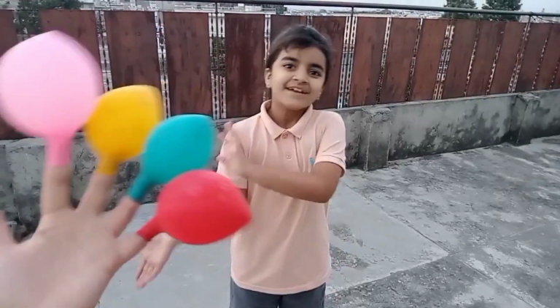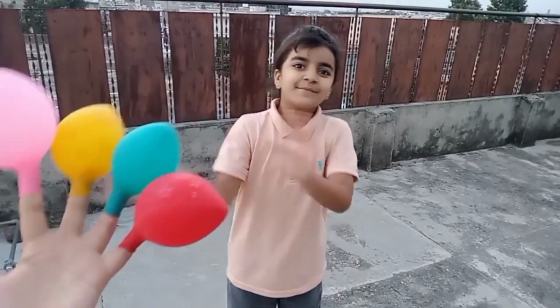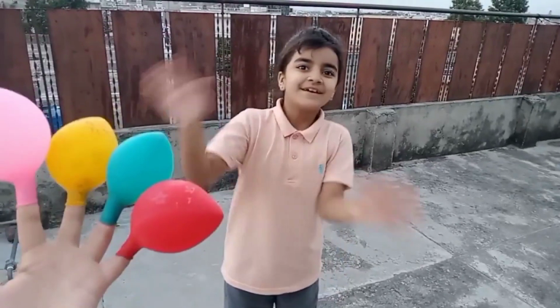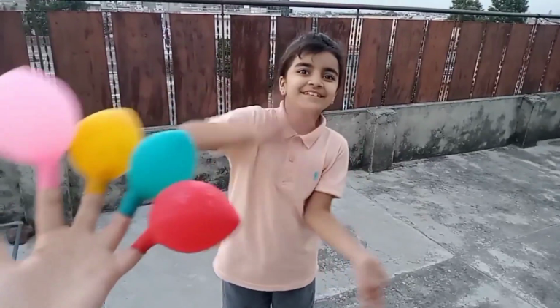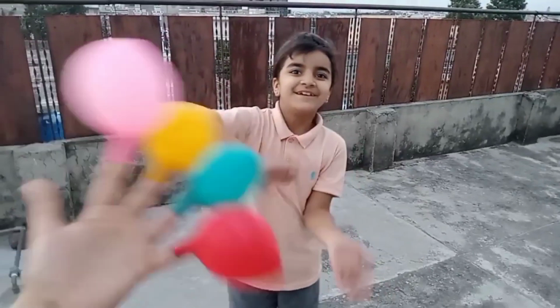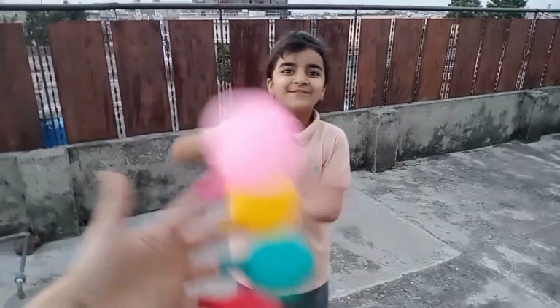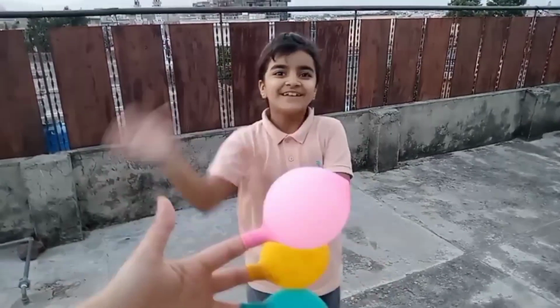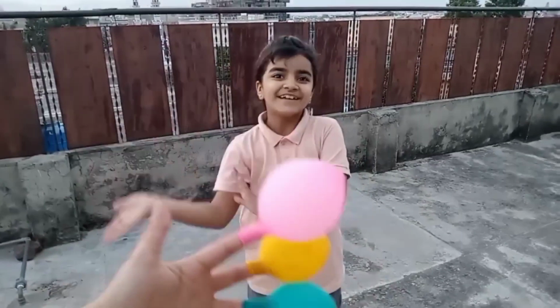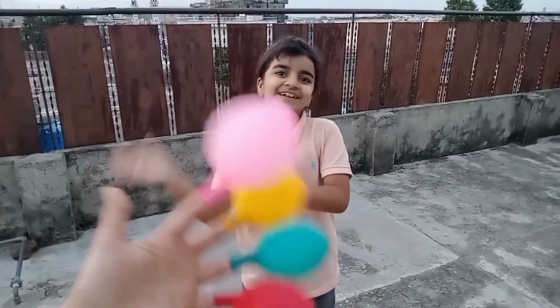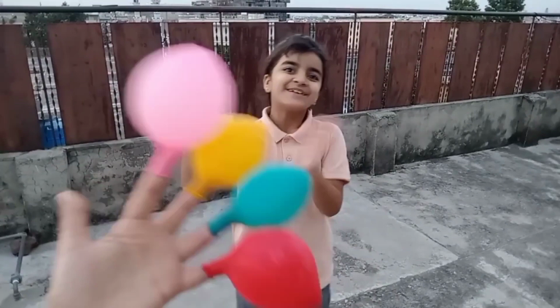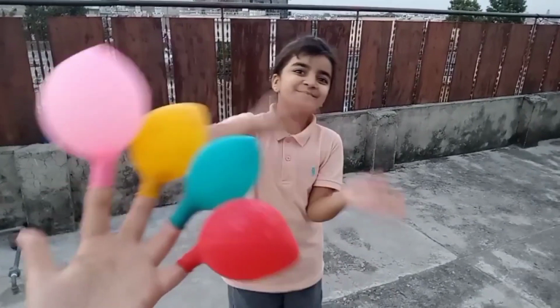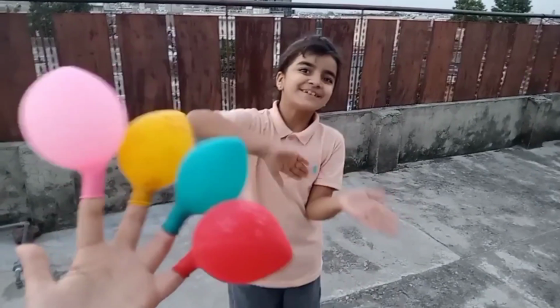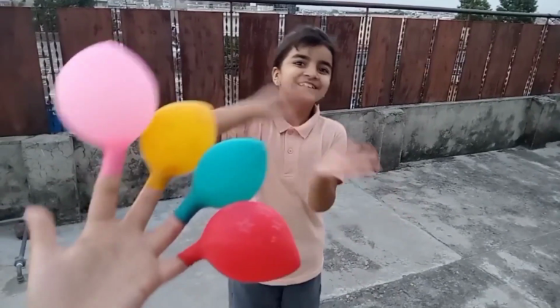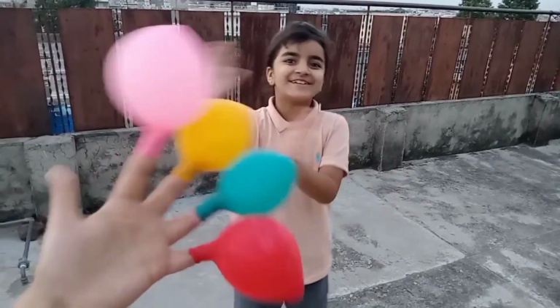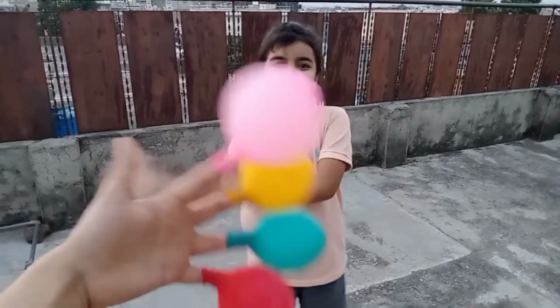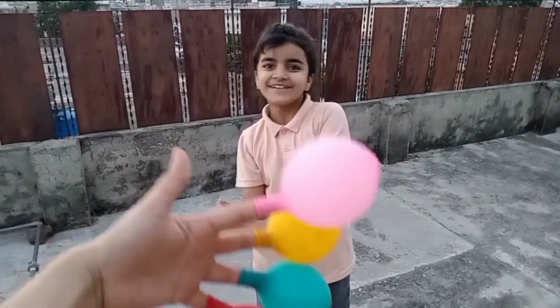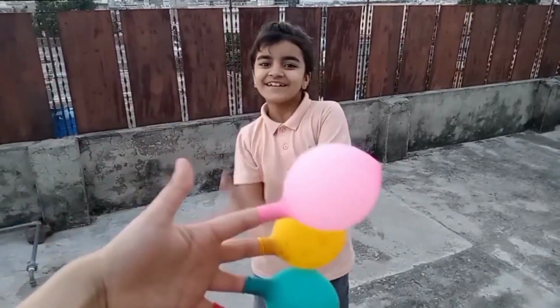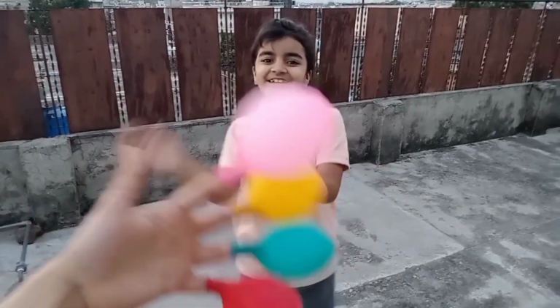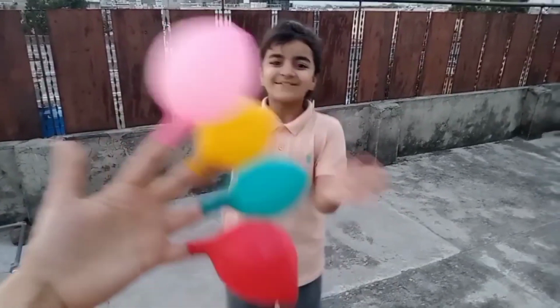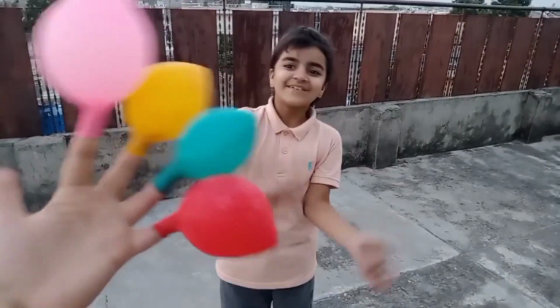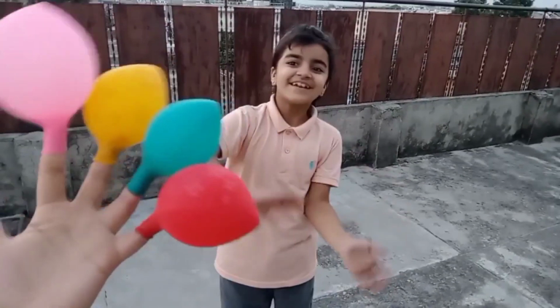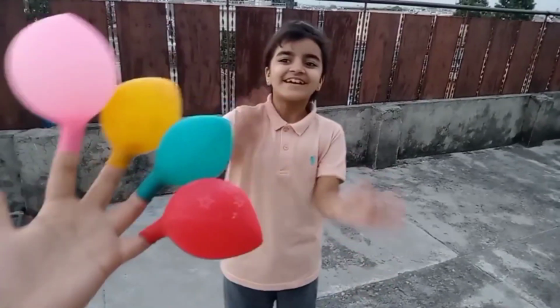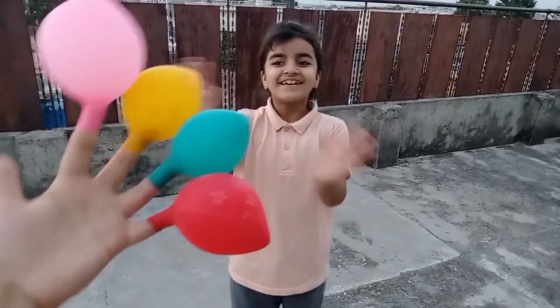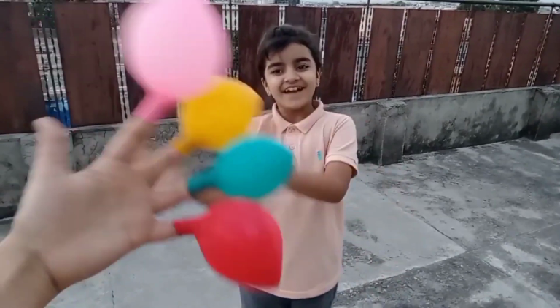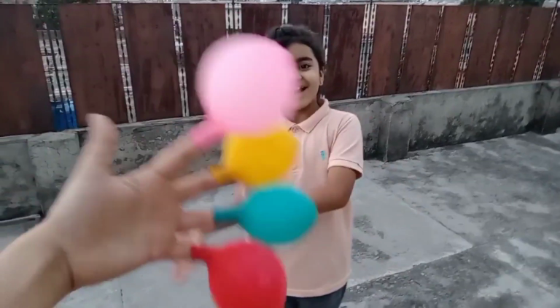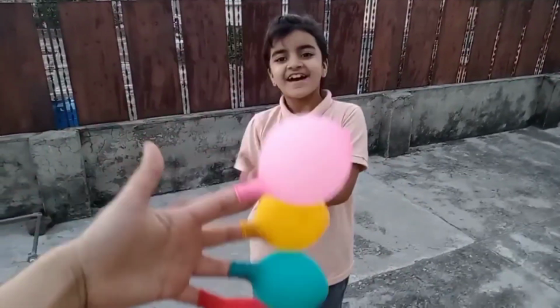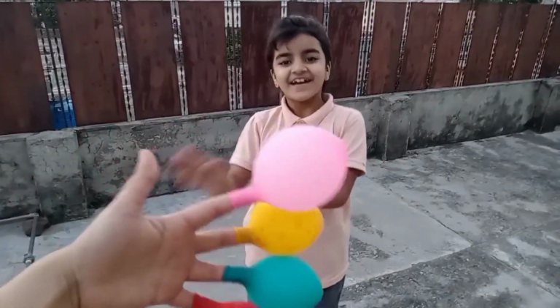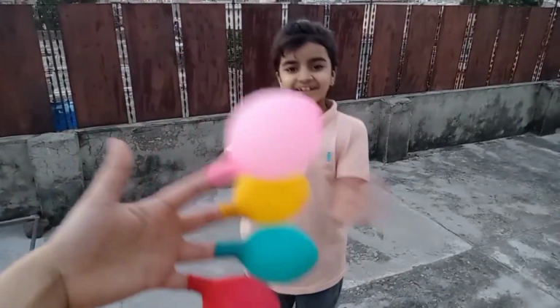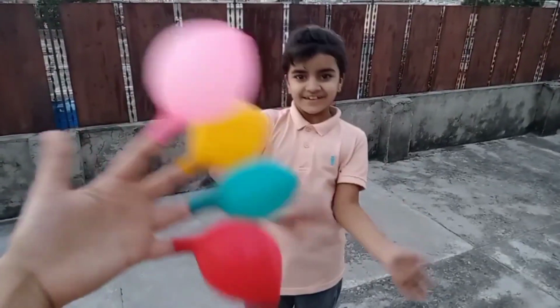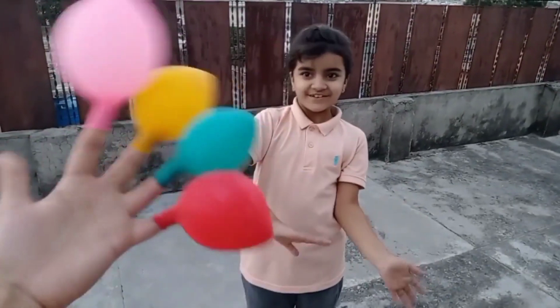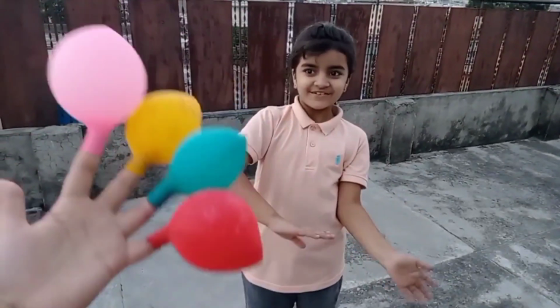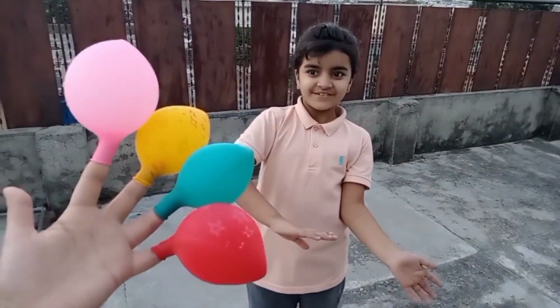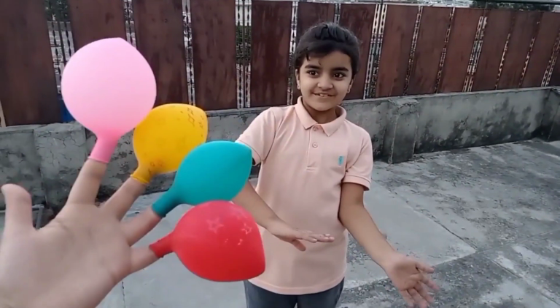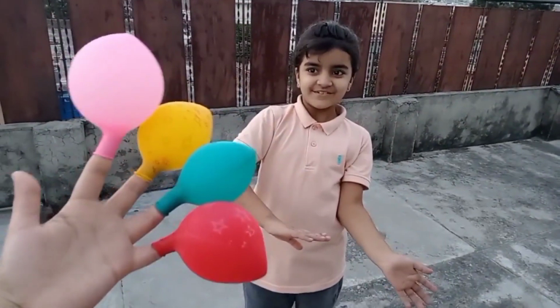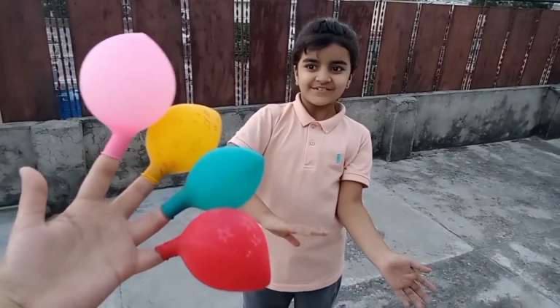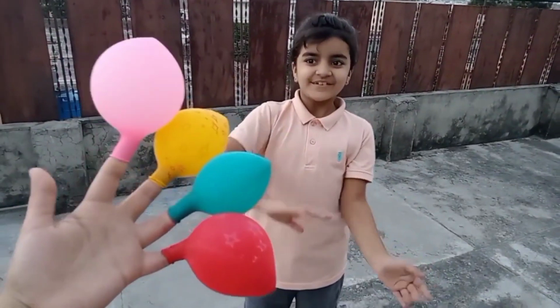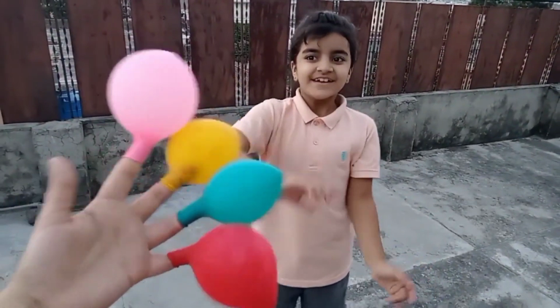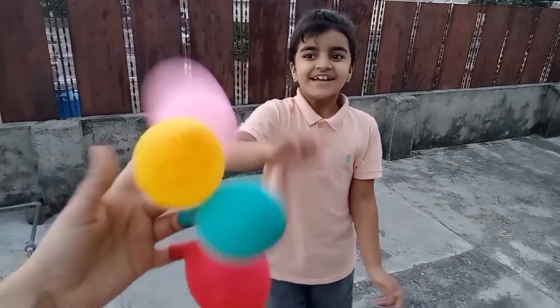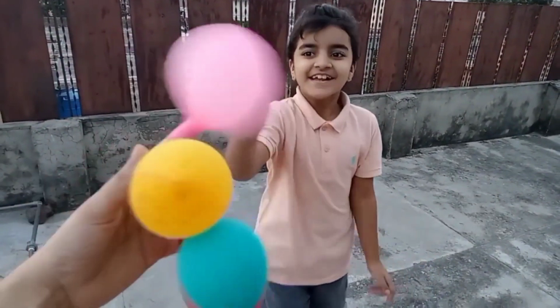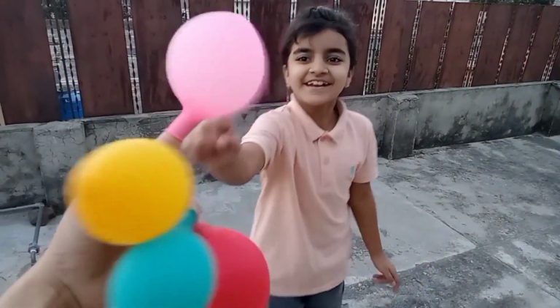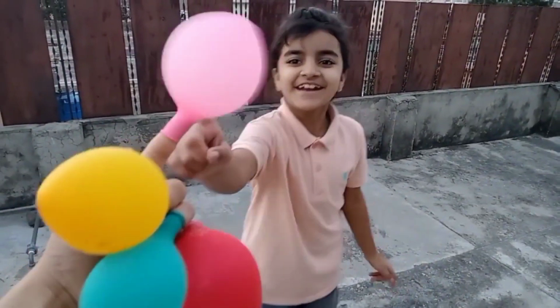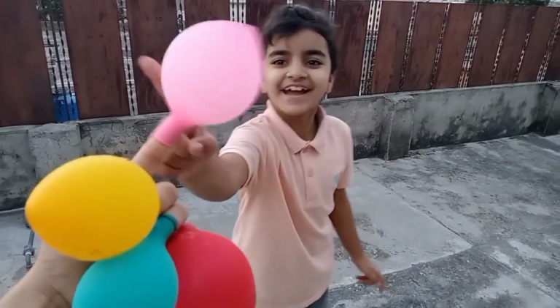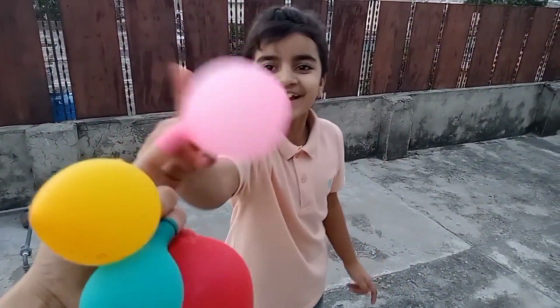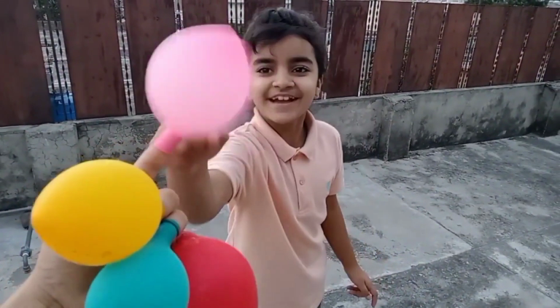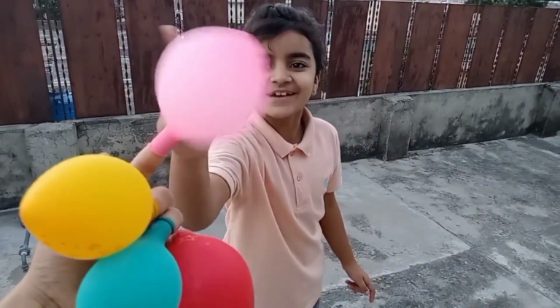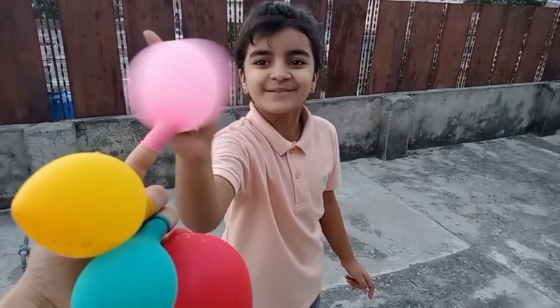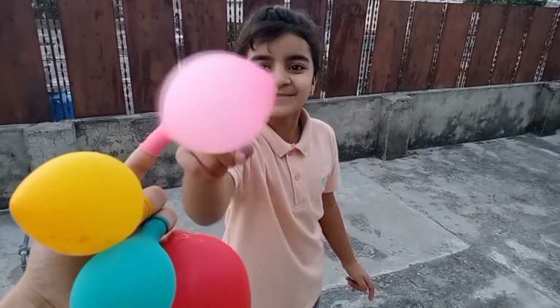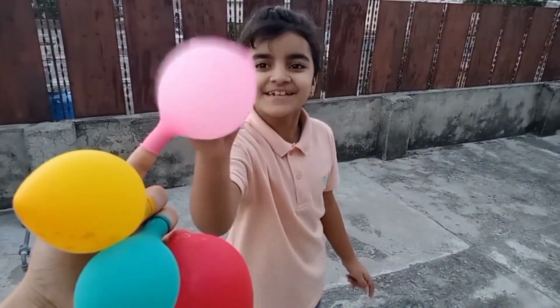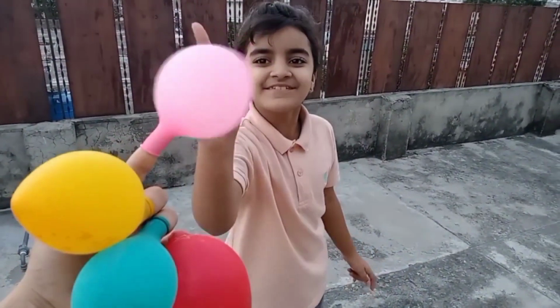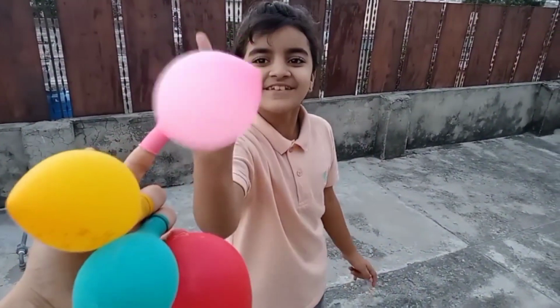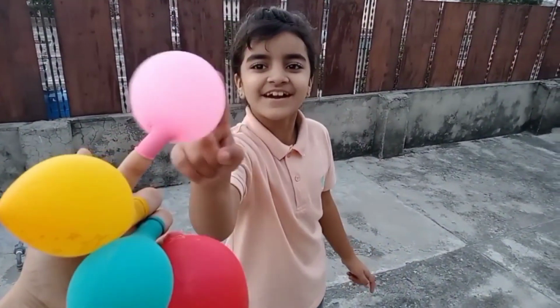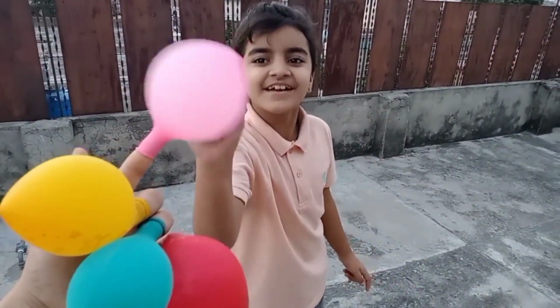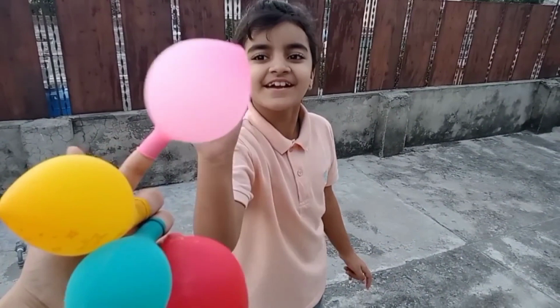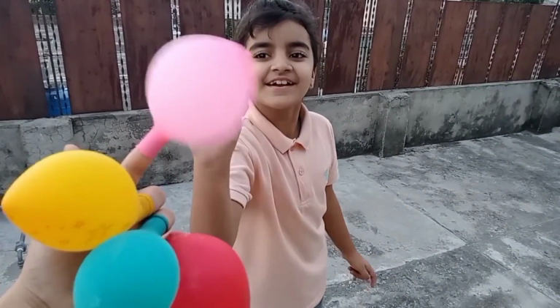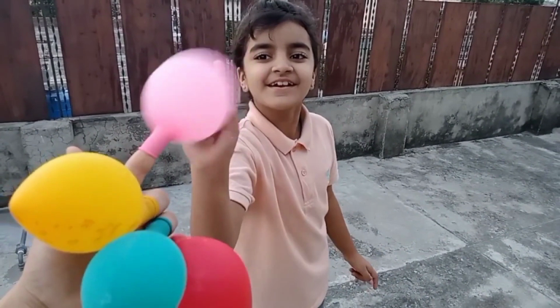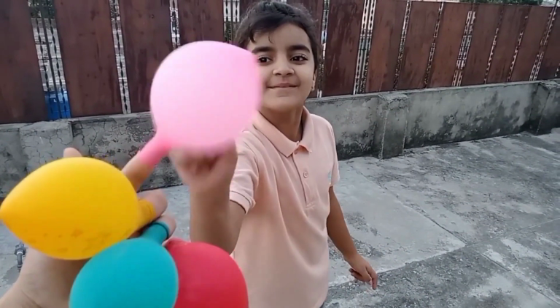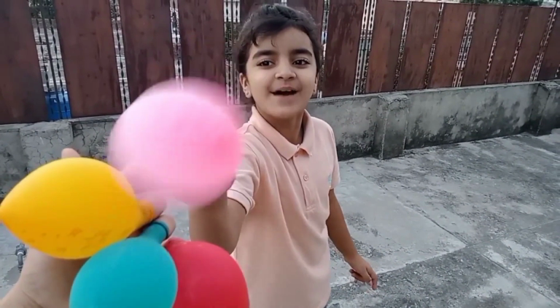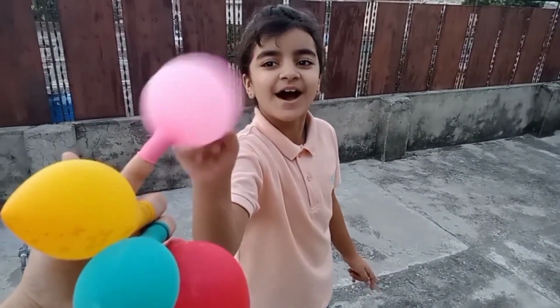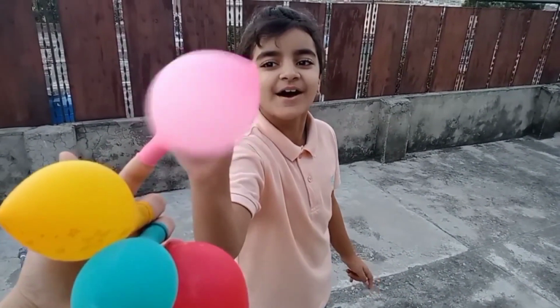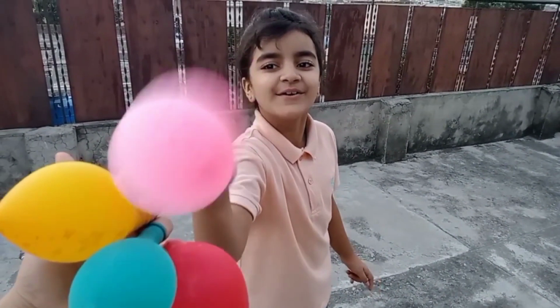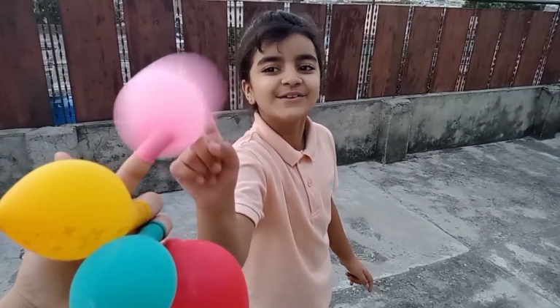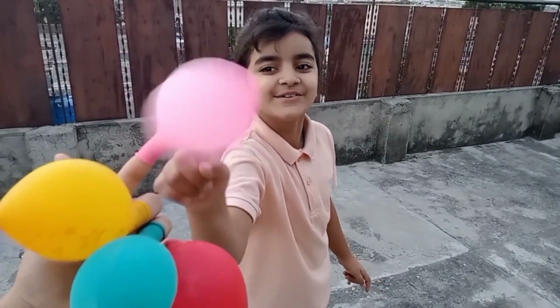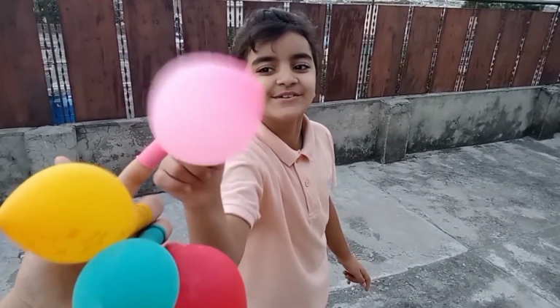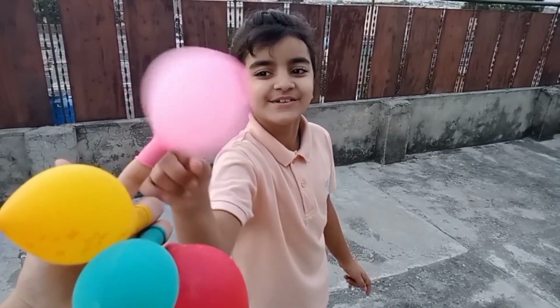Mother finger, mother finger, where are you? Here I am, here I am, how do you do?